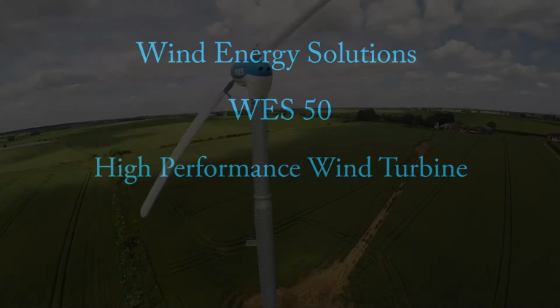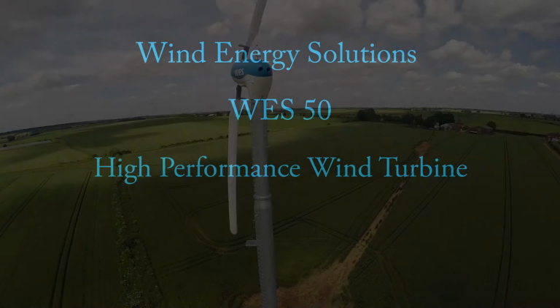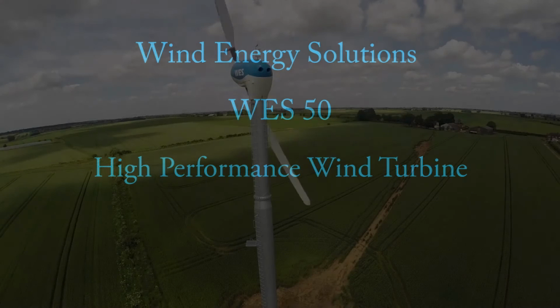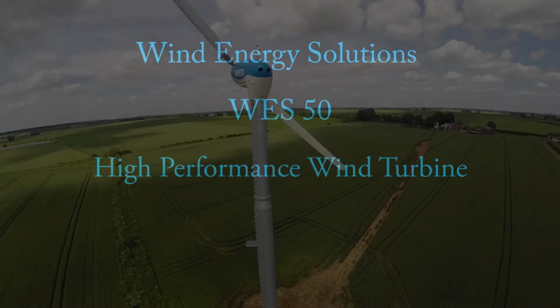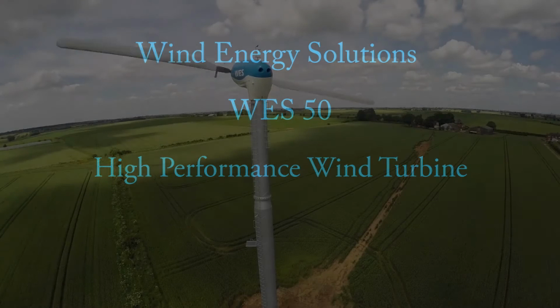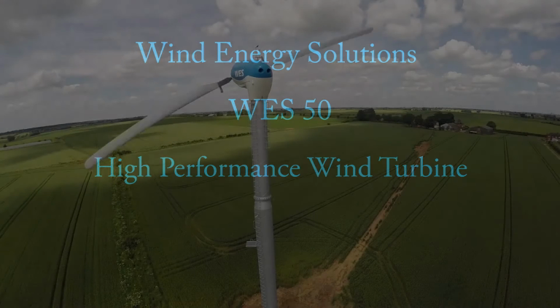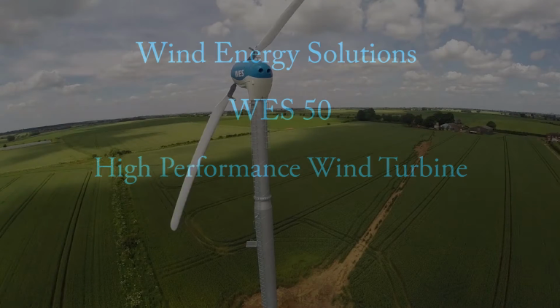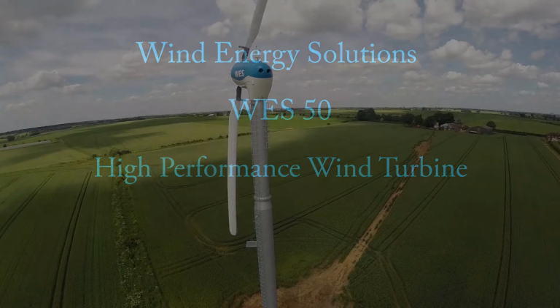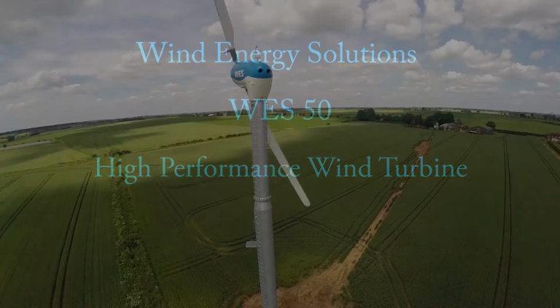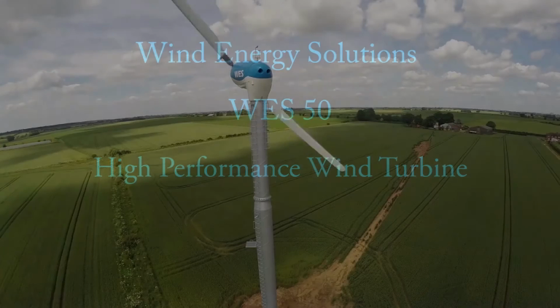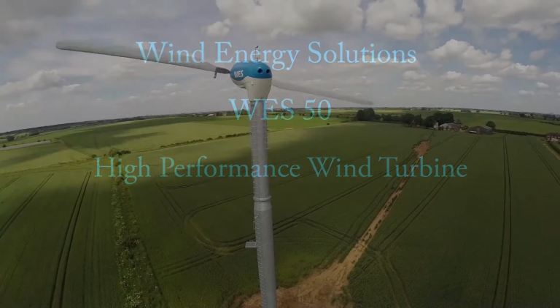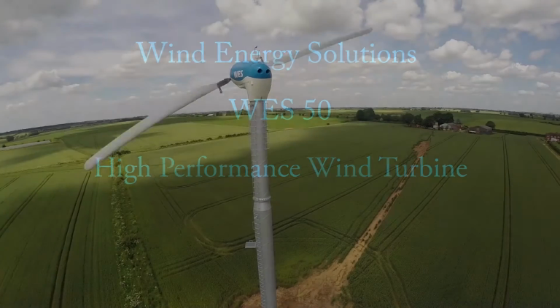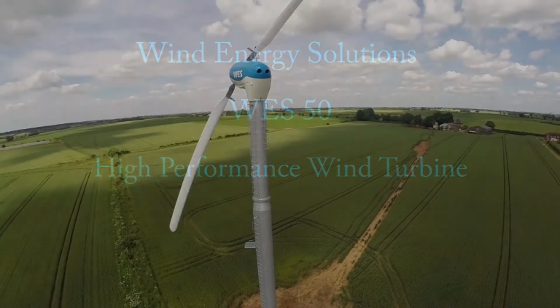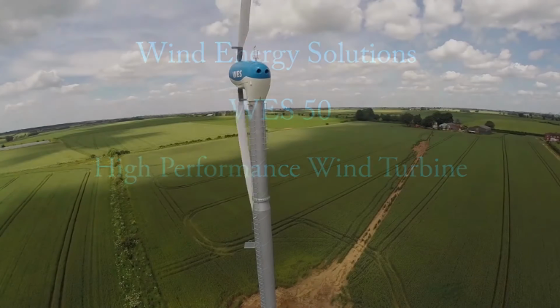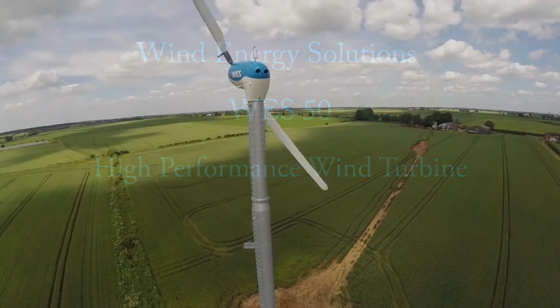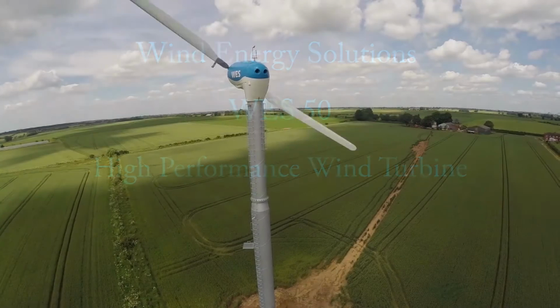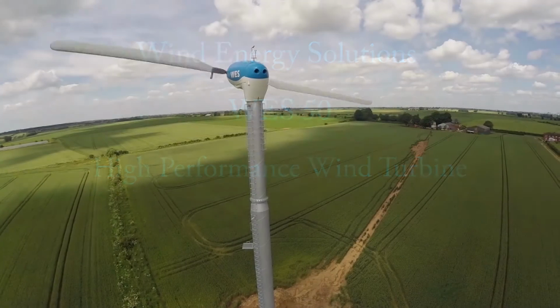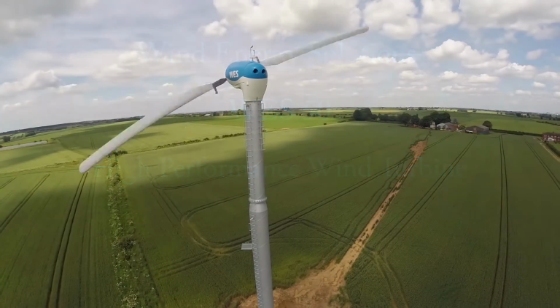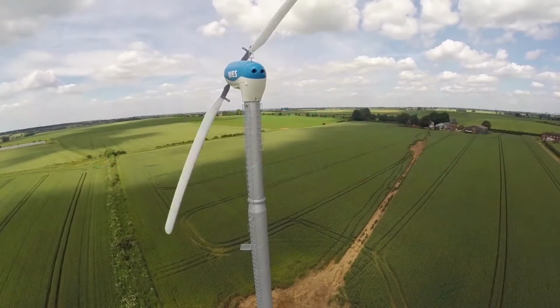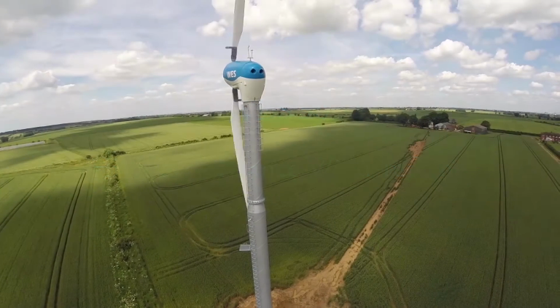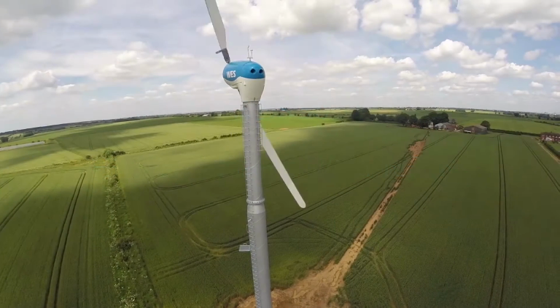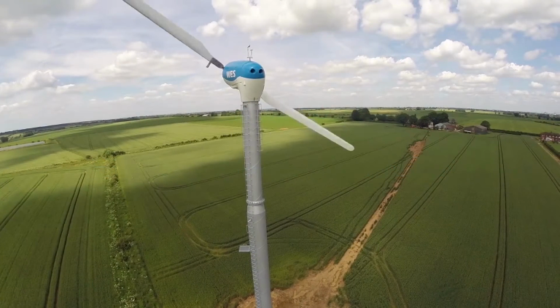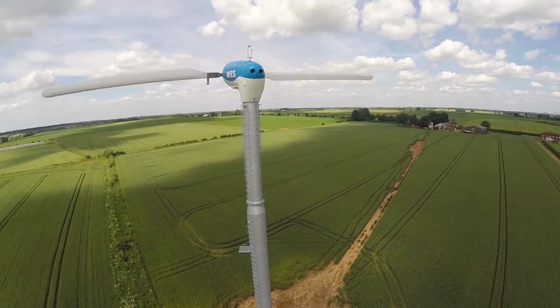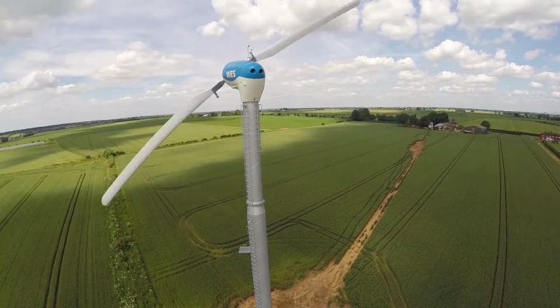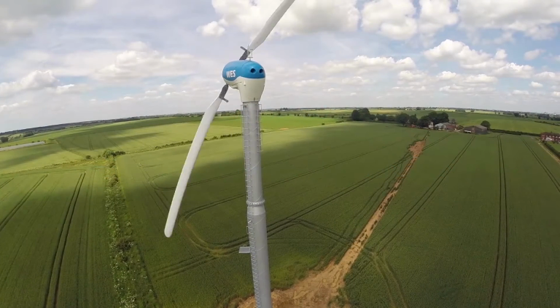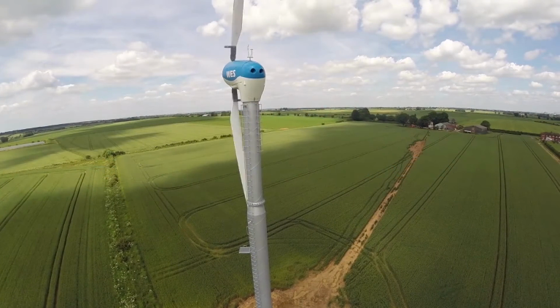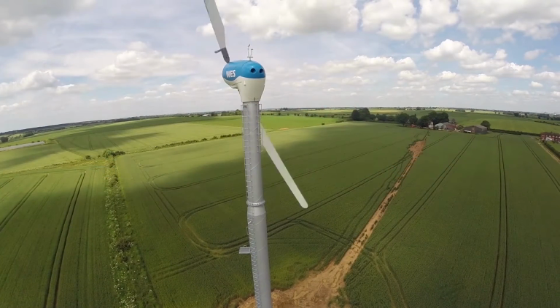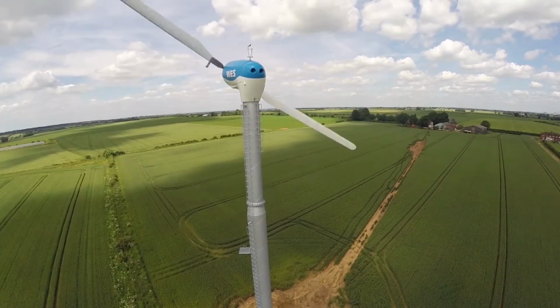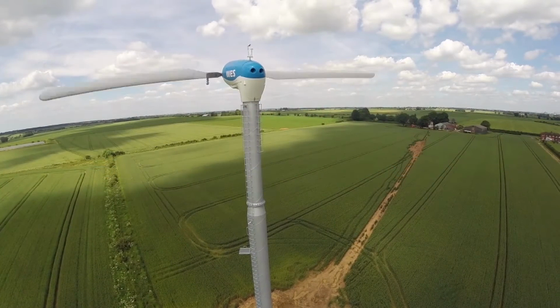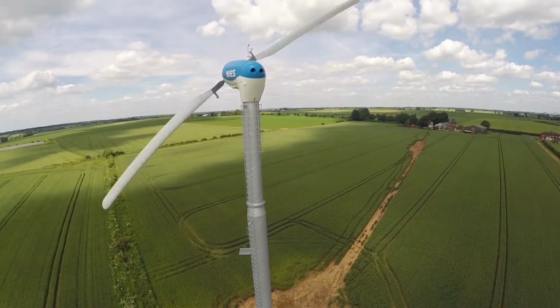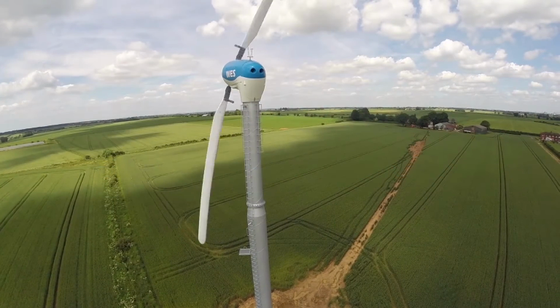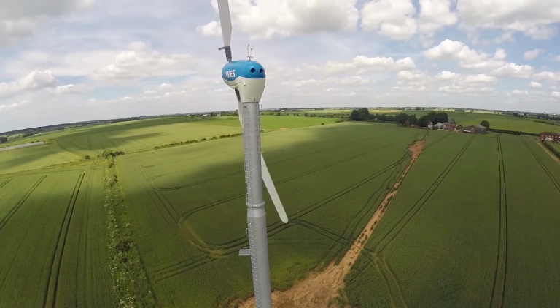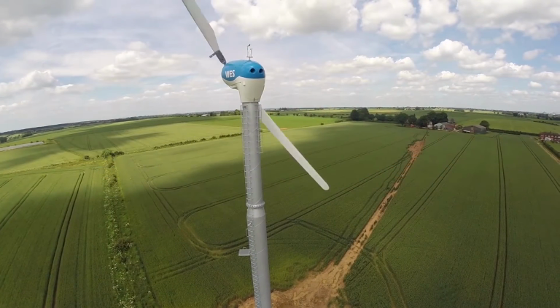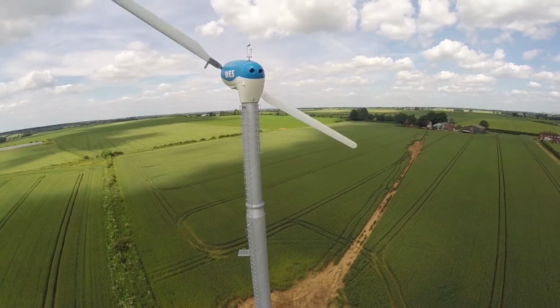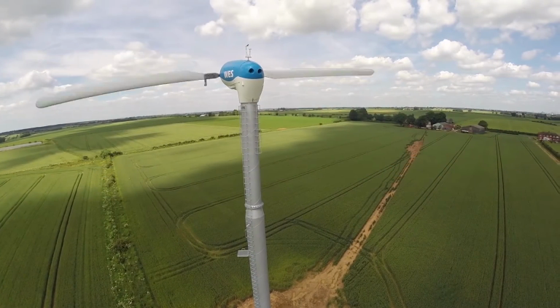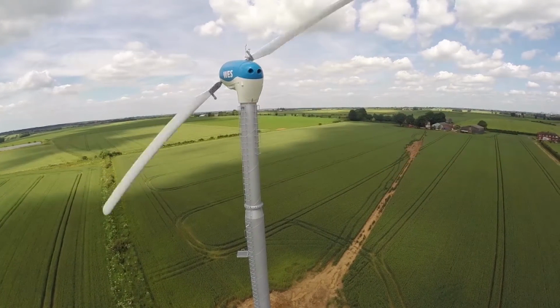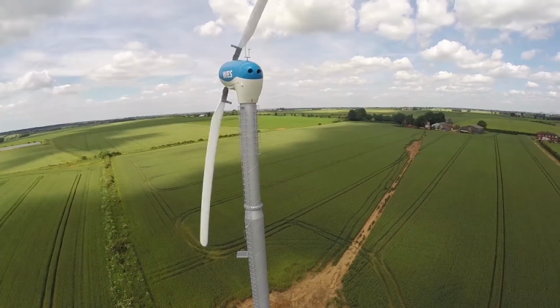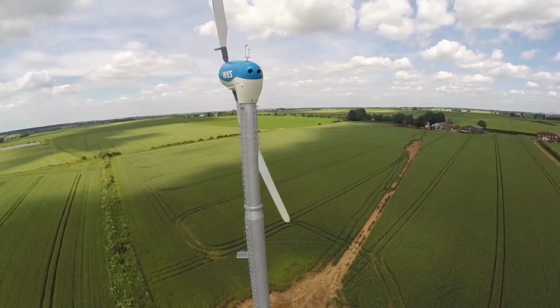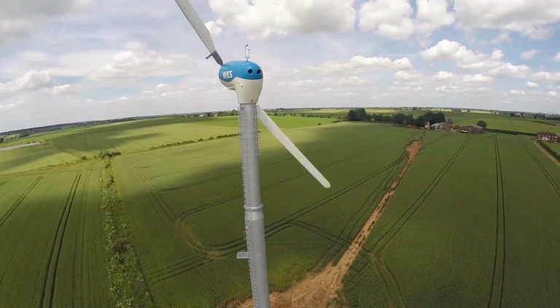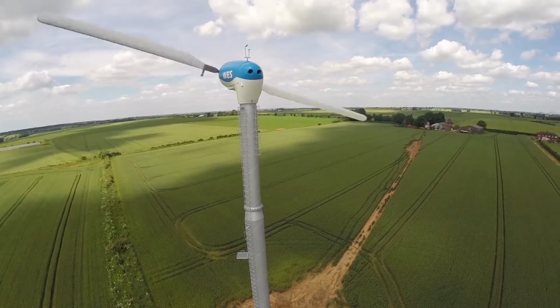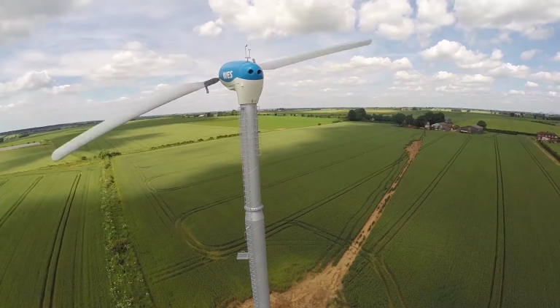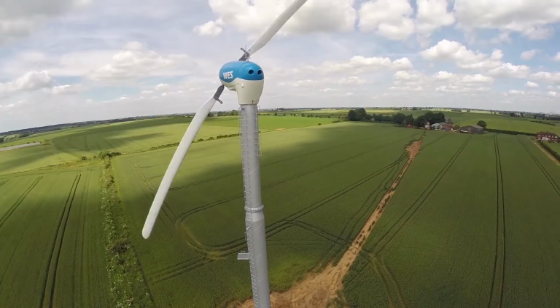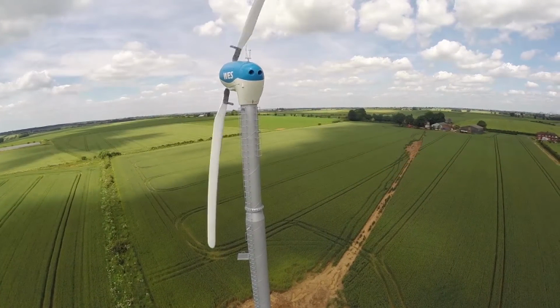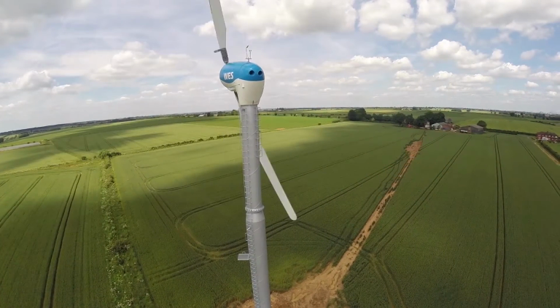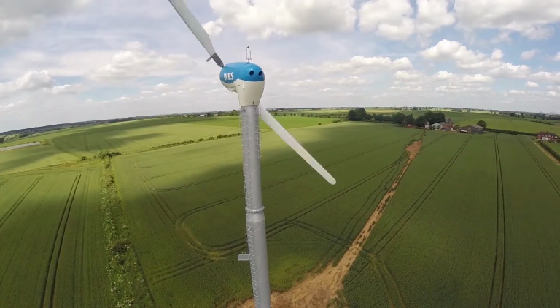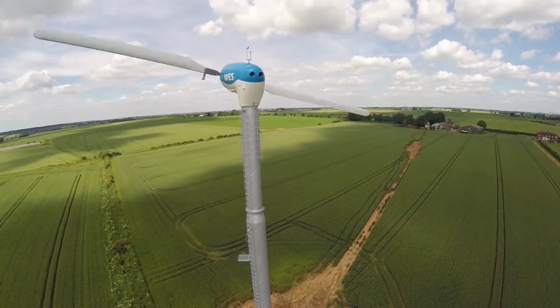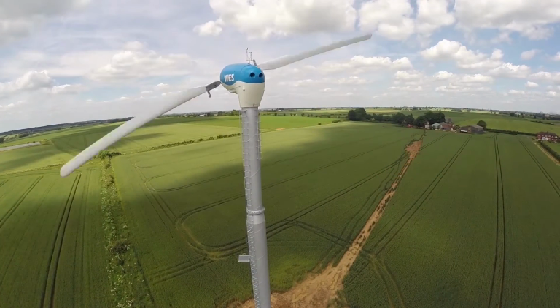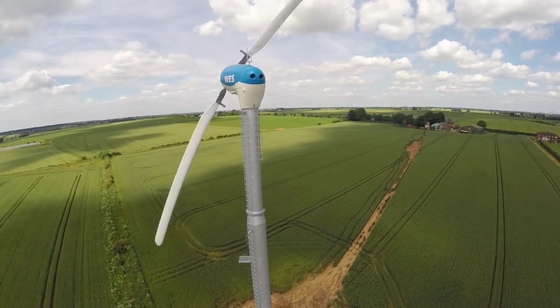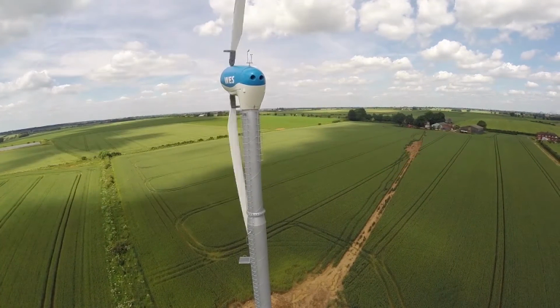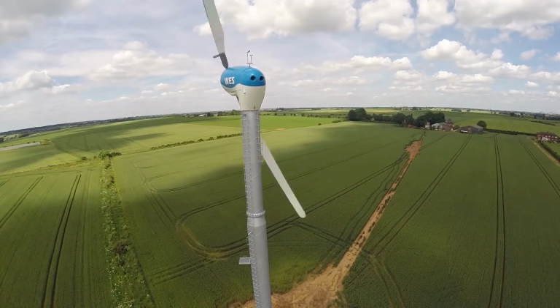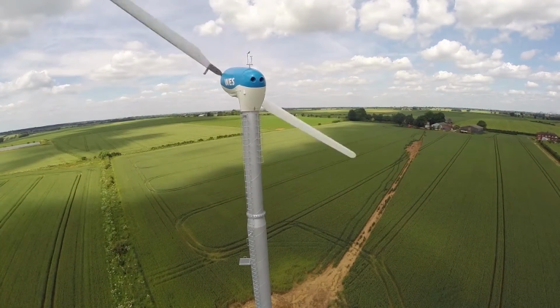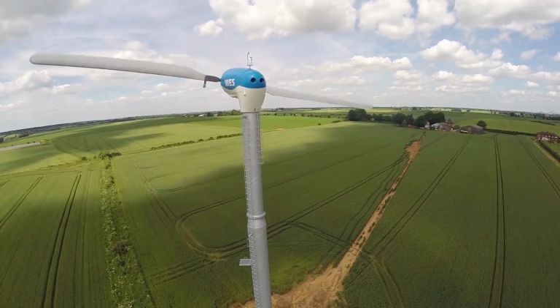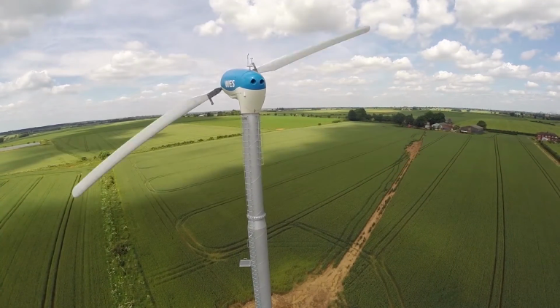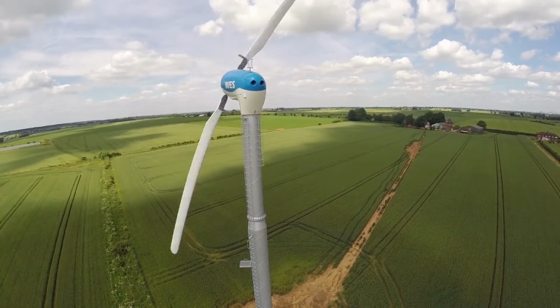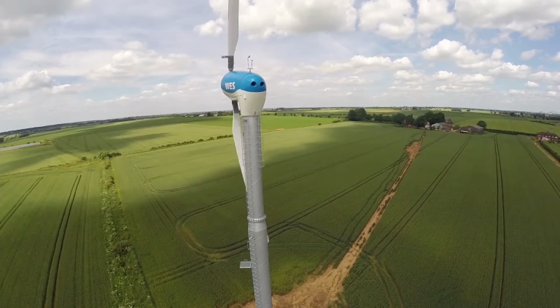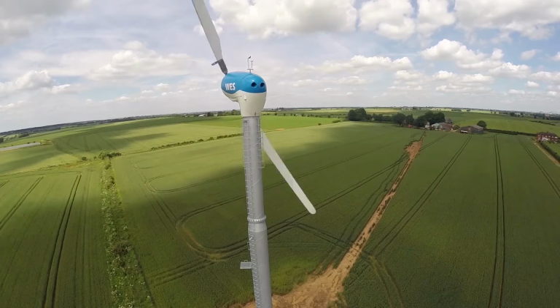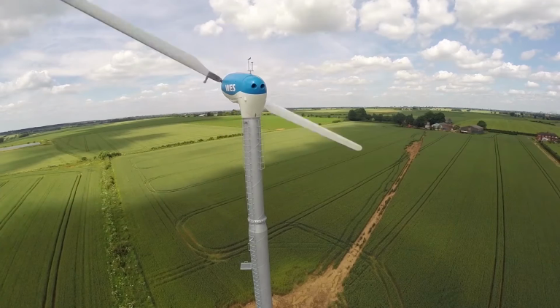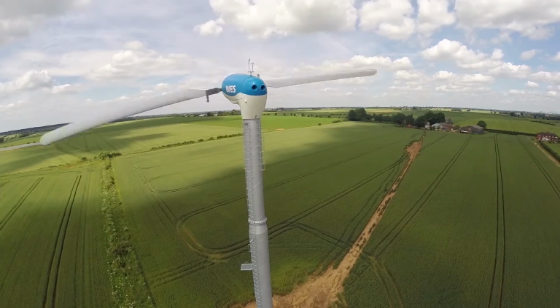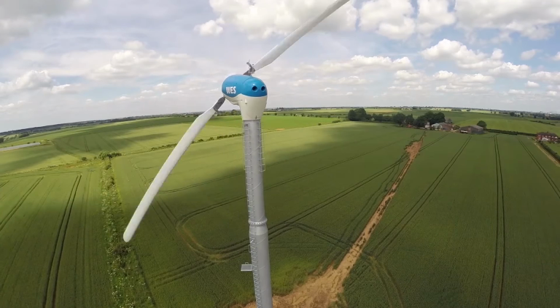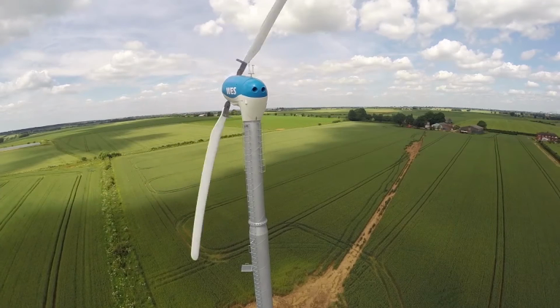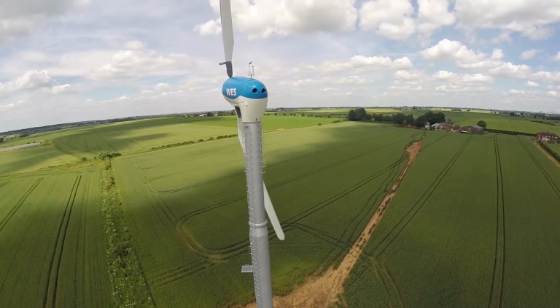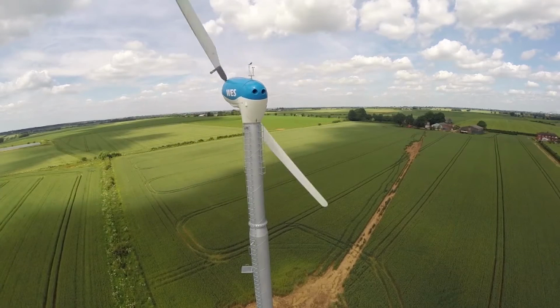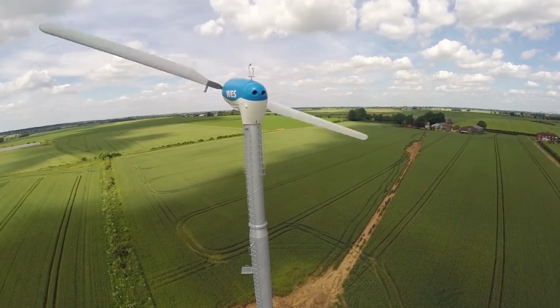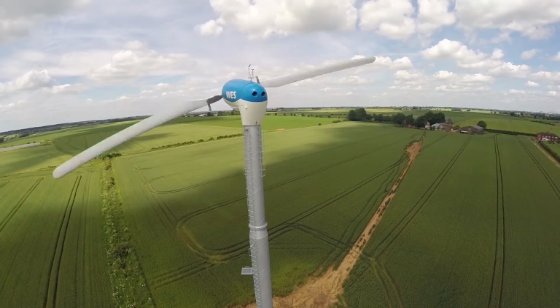Hello and welcome to Wind Energy Solutions. Today we would like to showcase our WES-50 wind turbine.